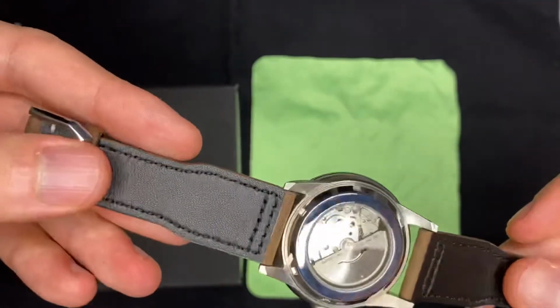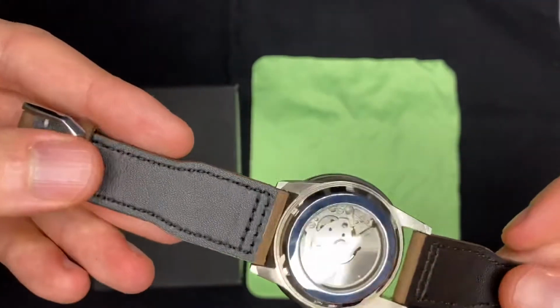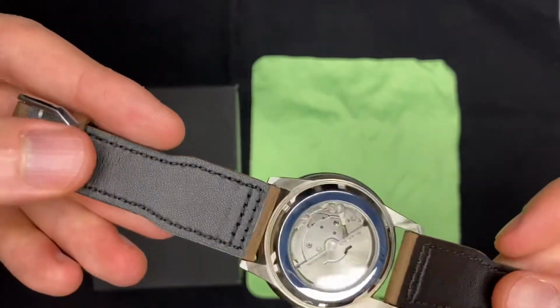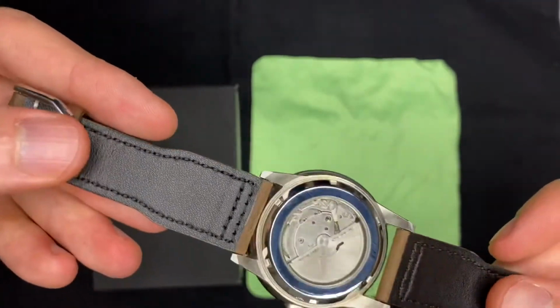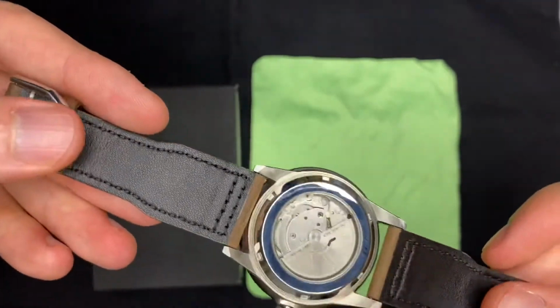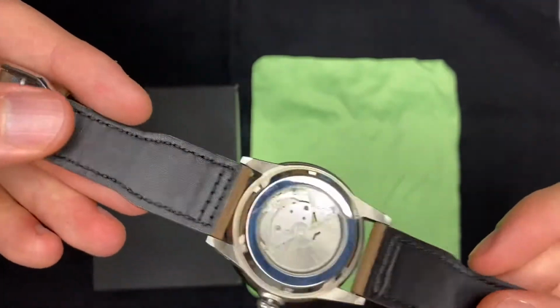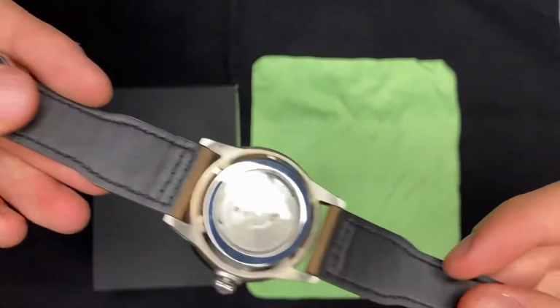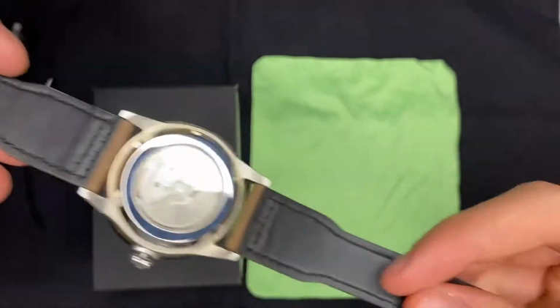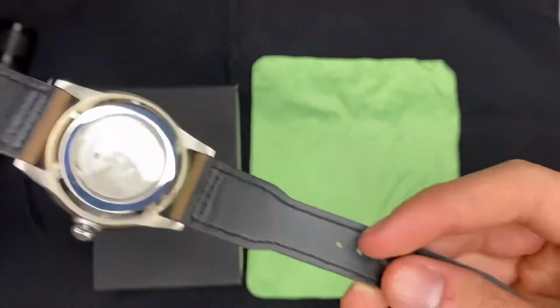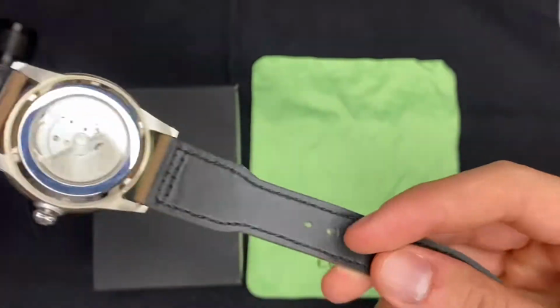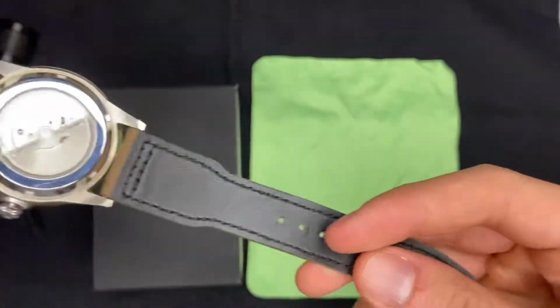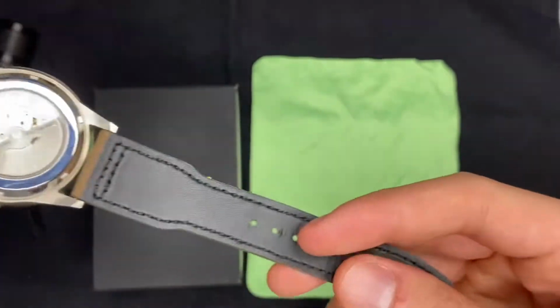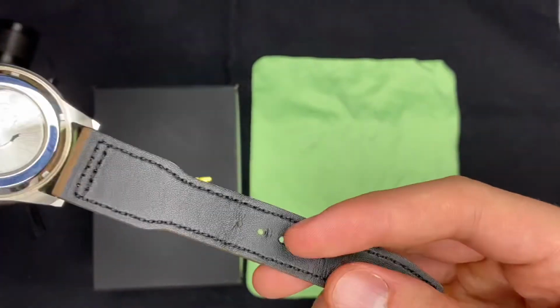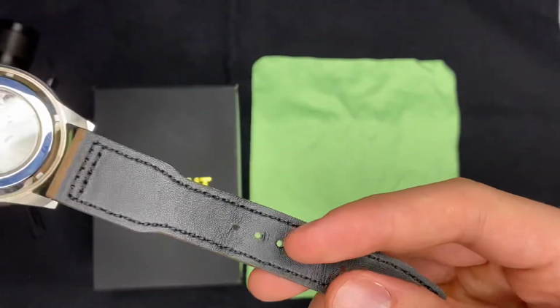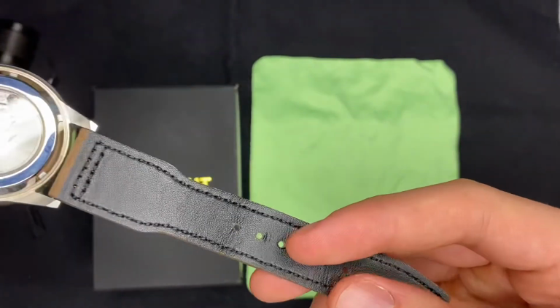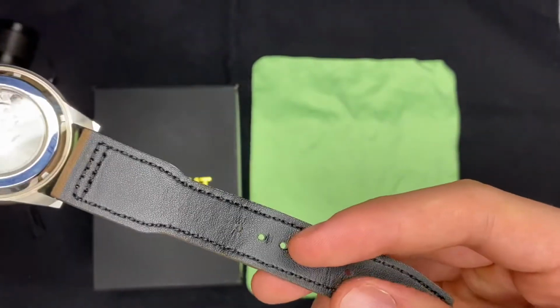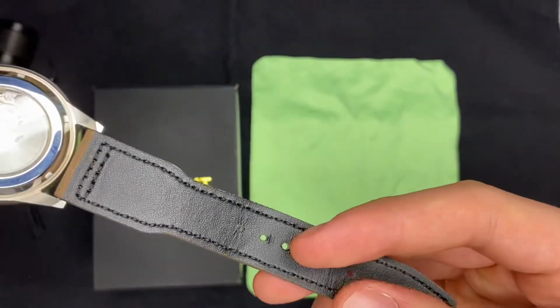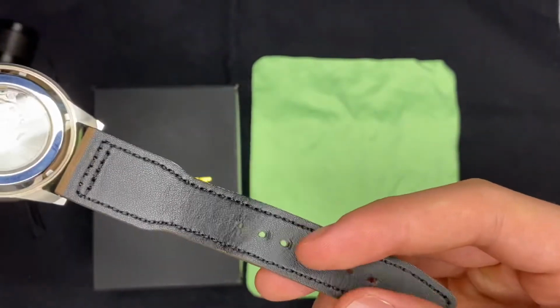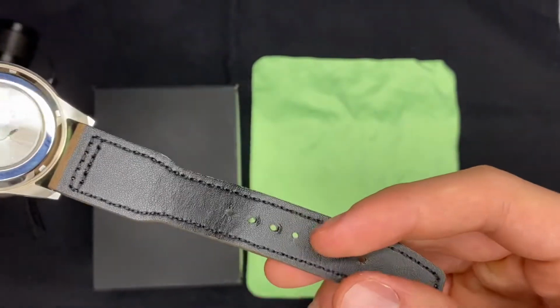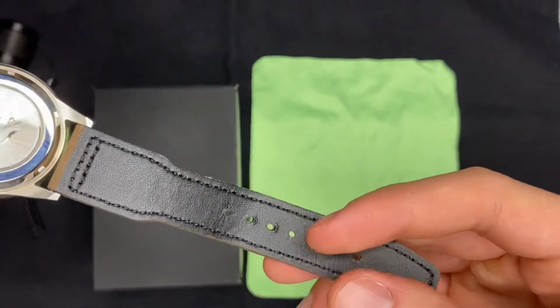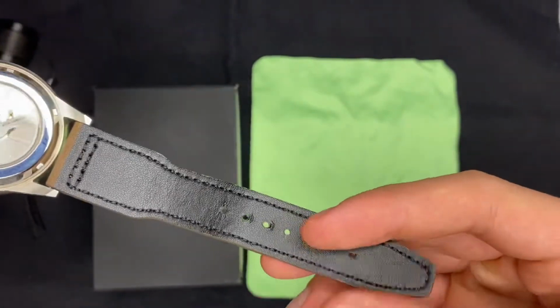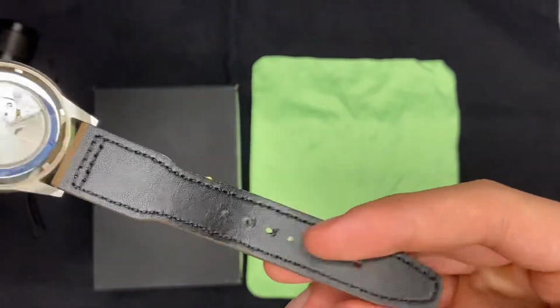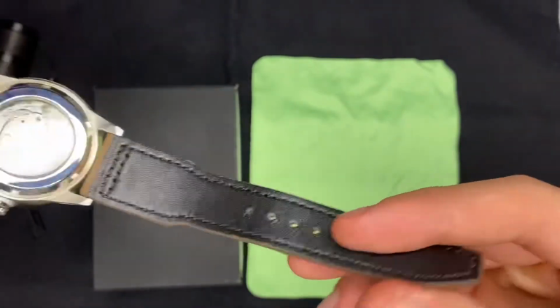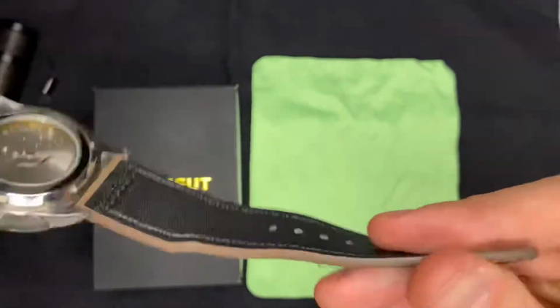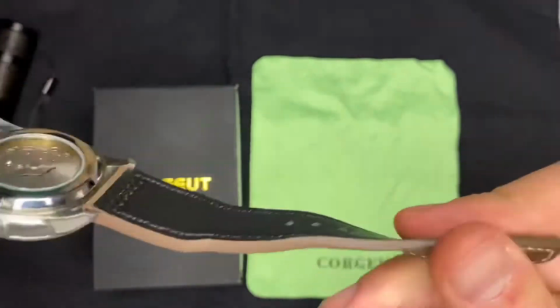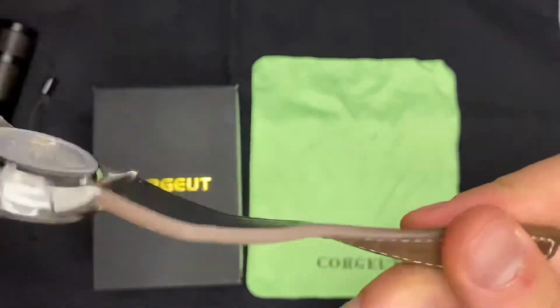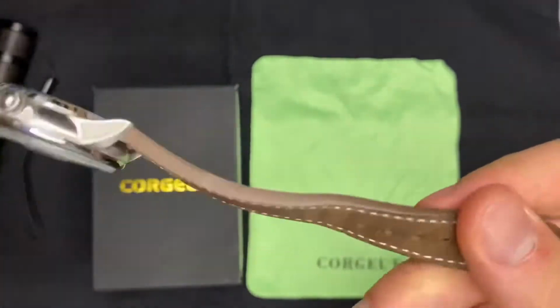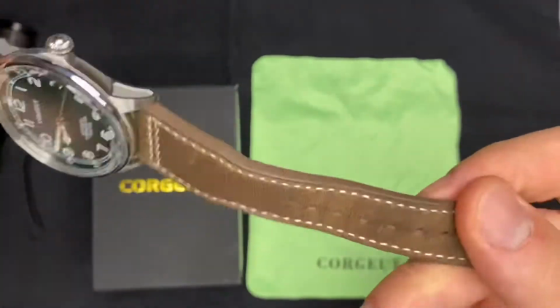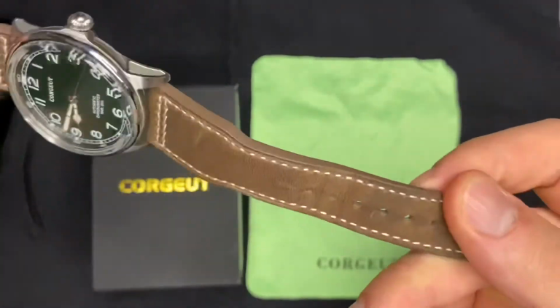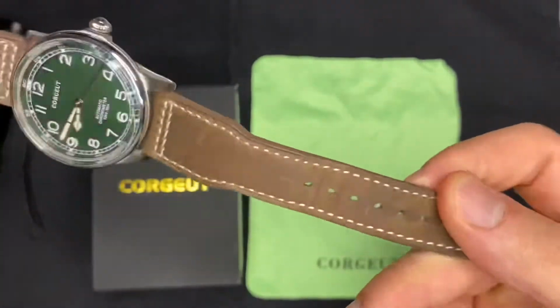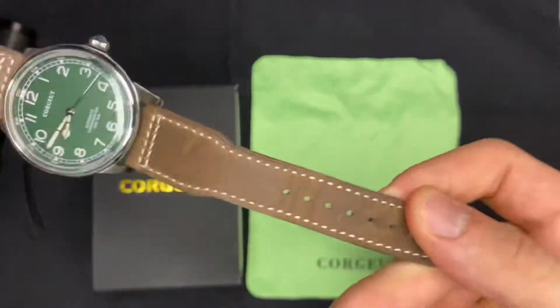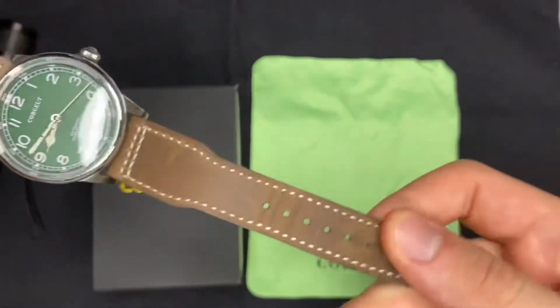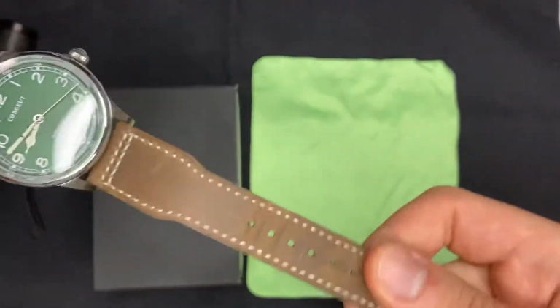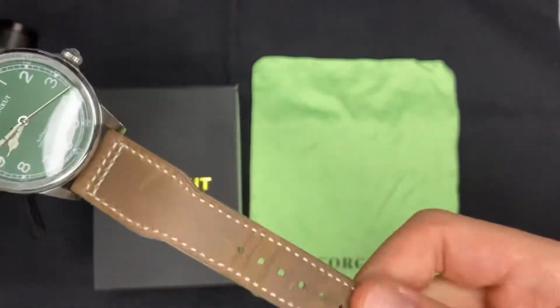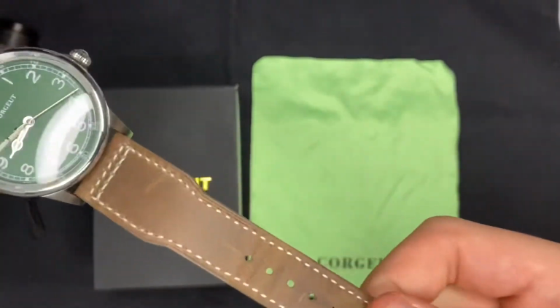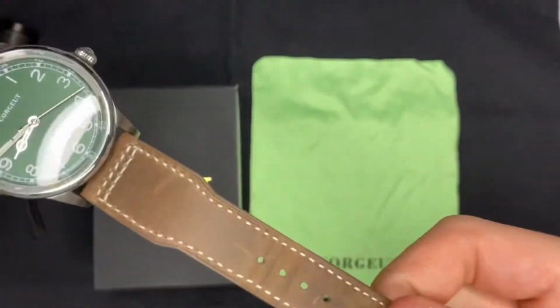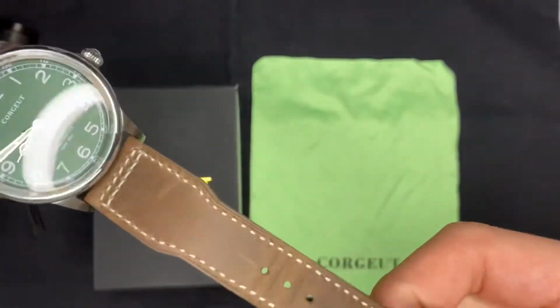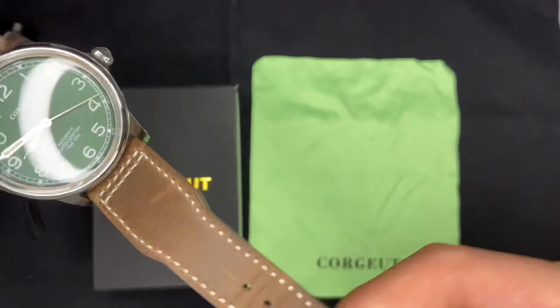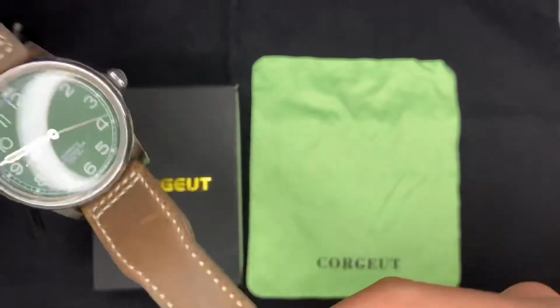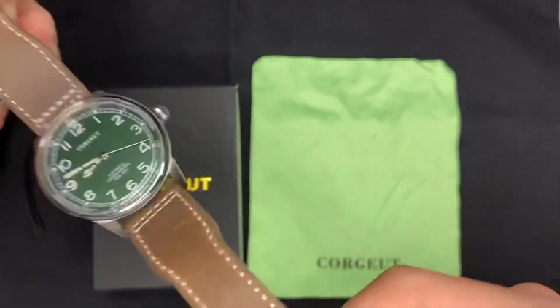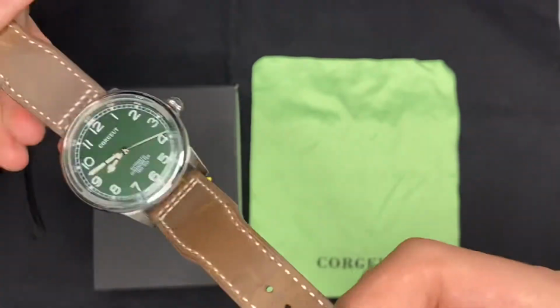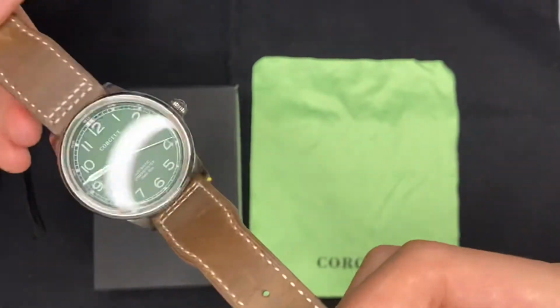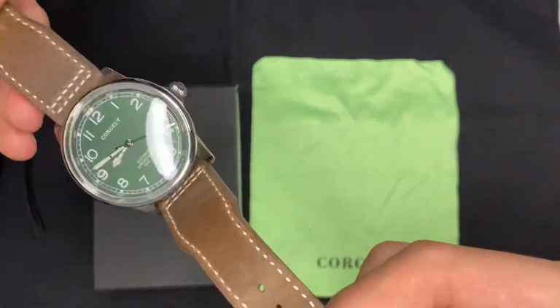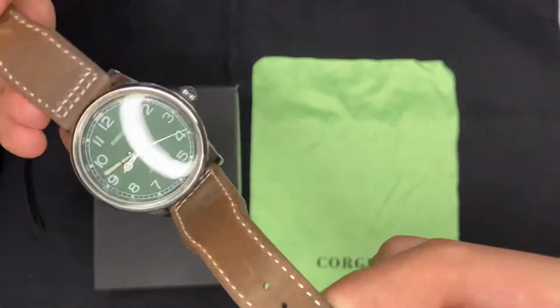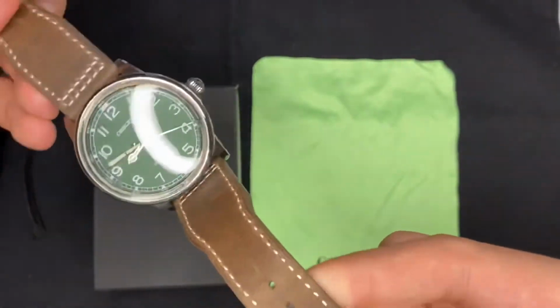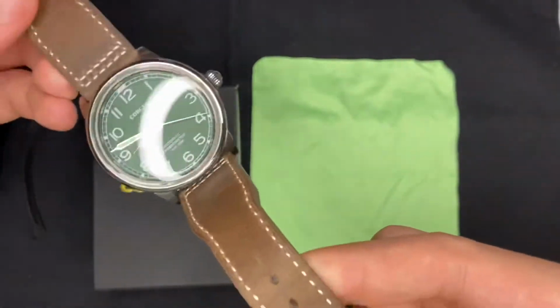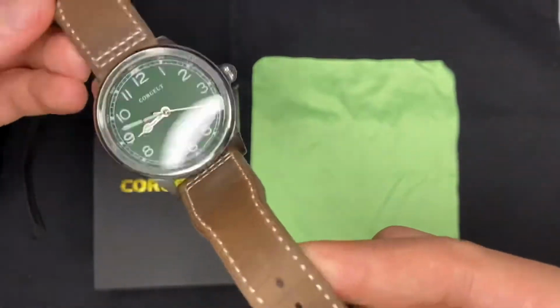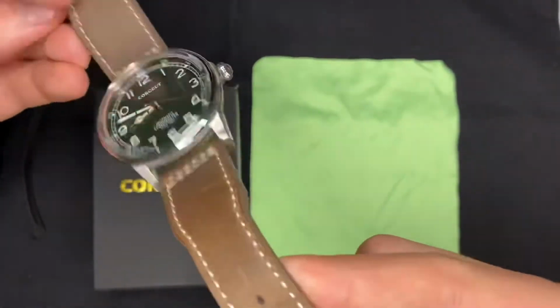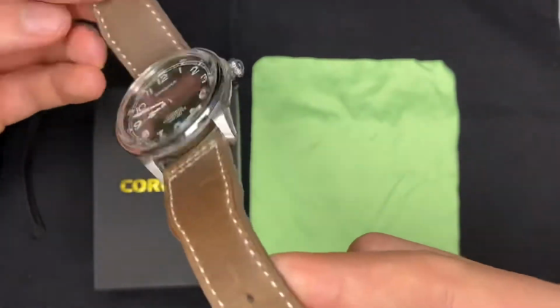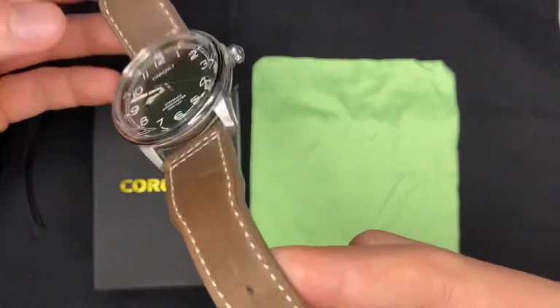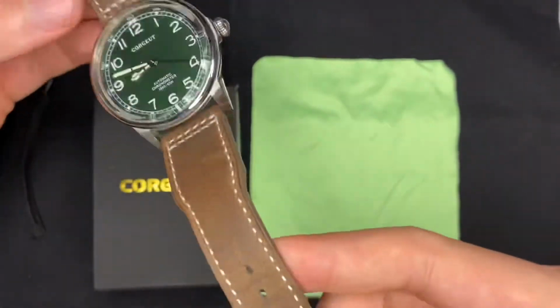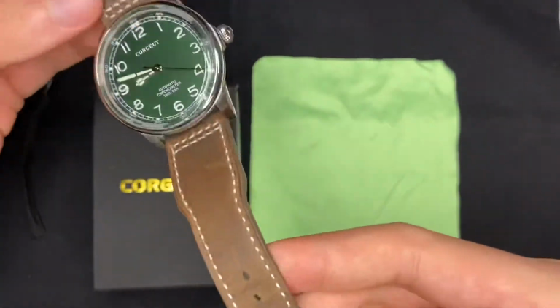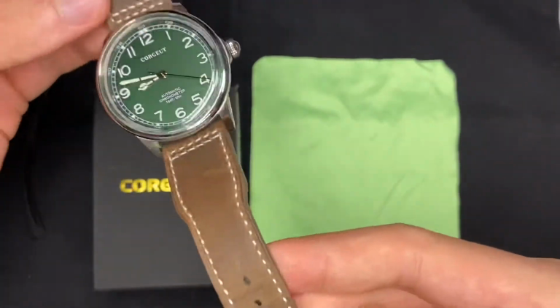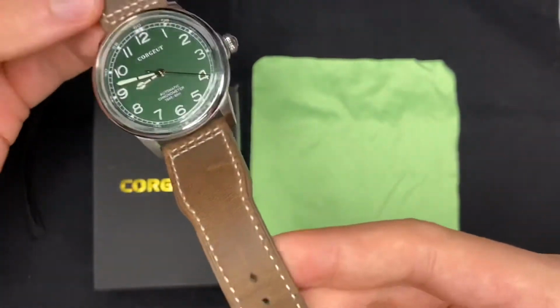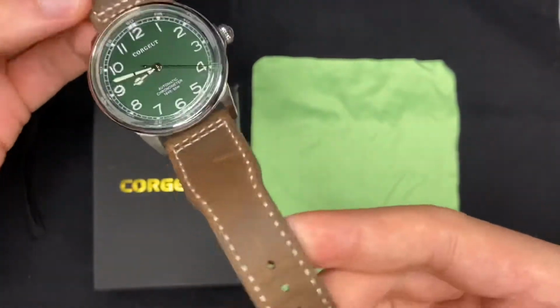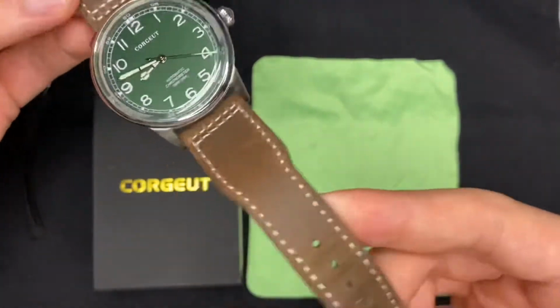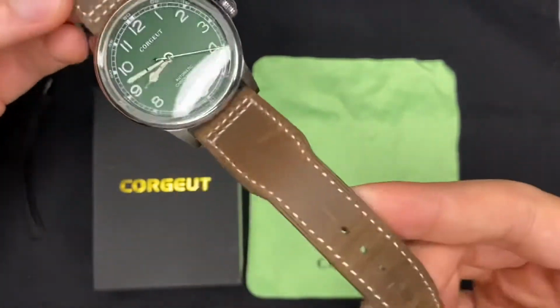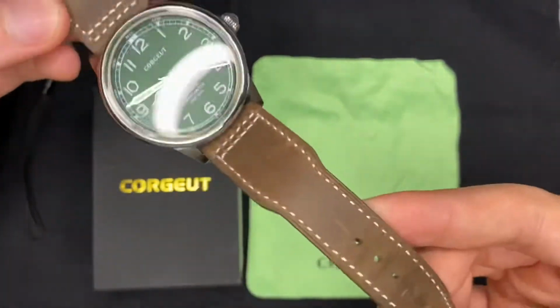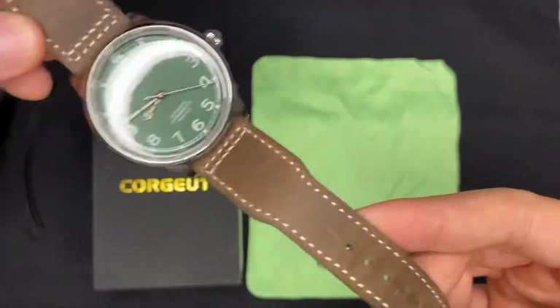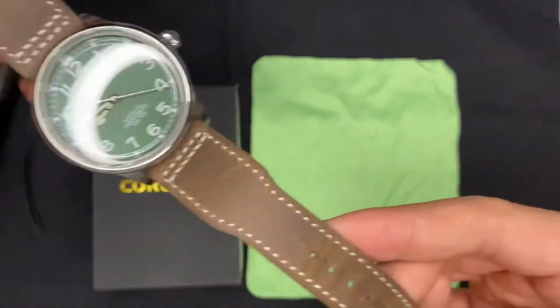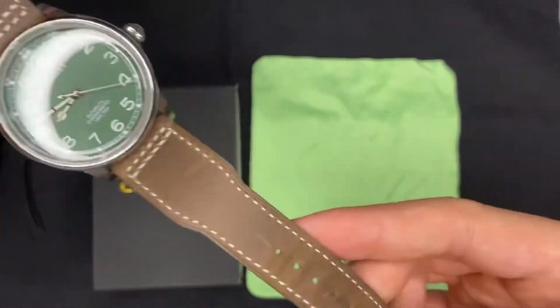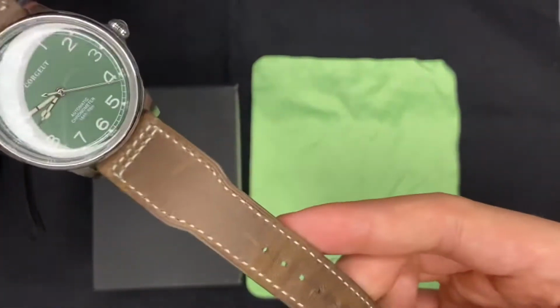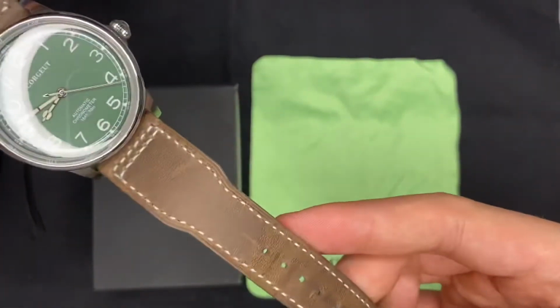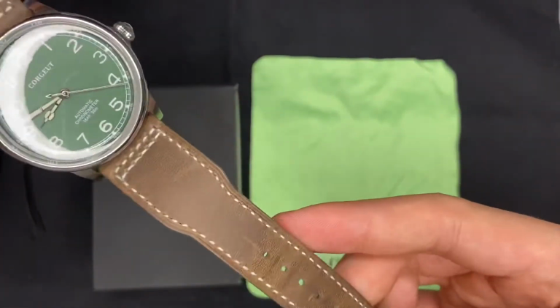A pulseira aqui é preta por baixo, mas em cima é marrom.